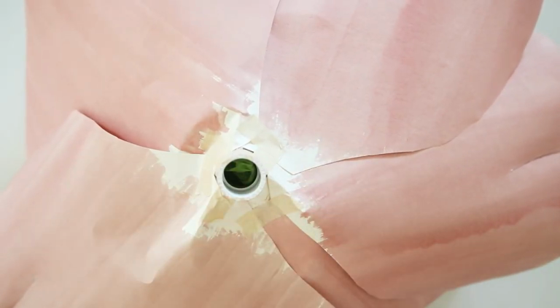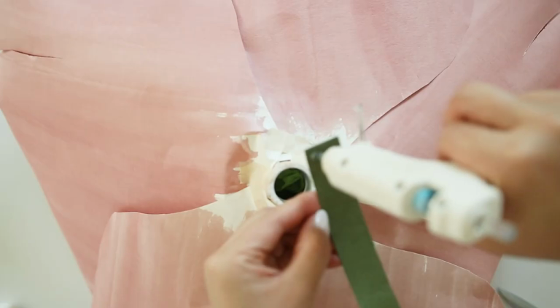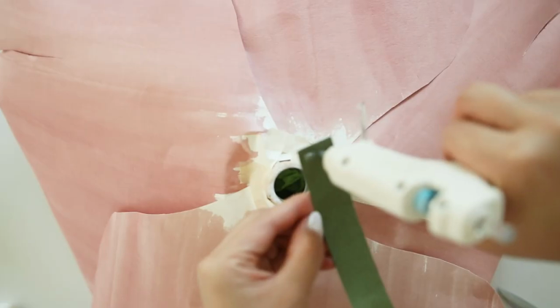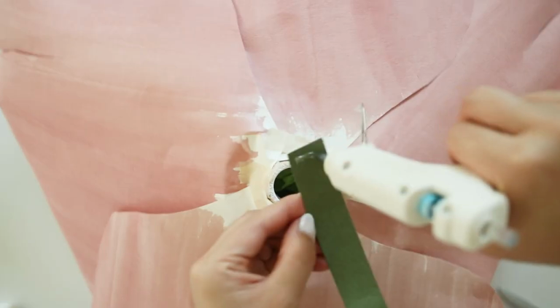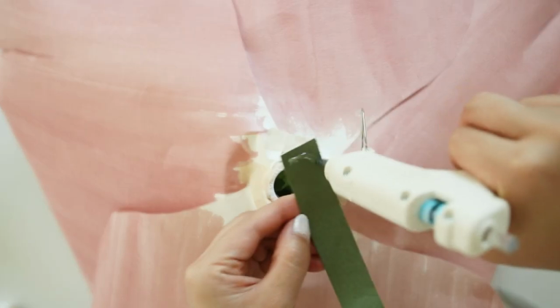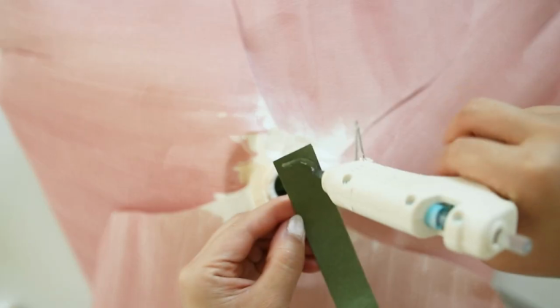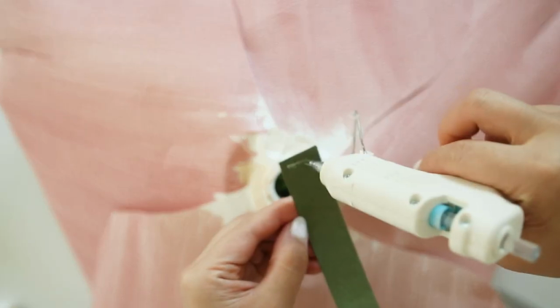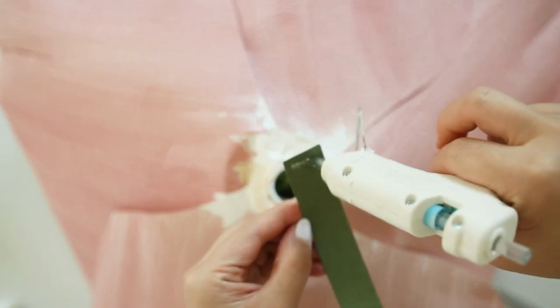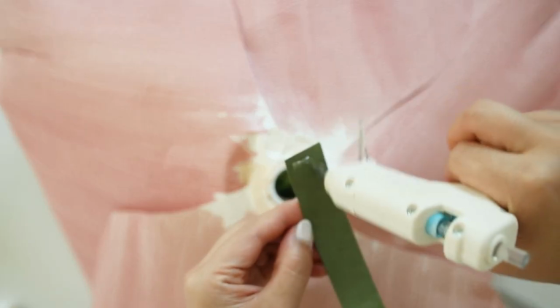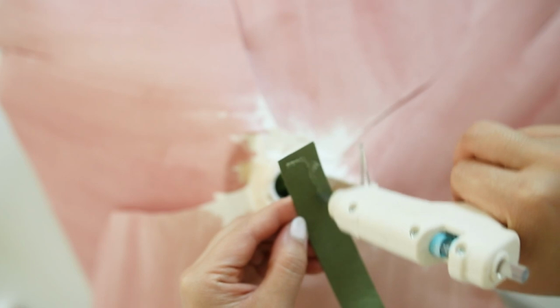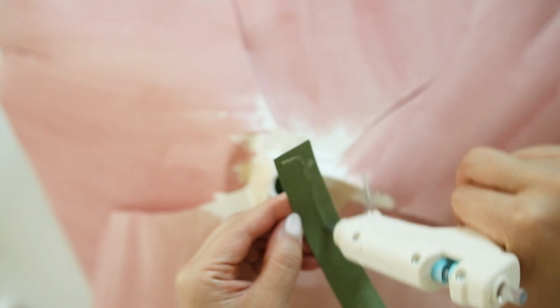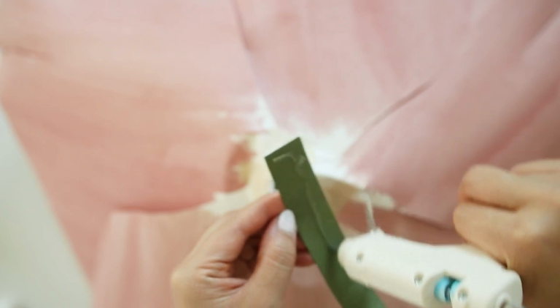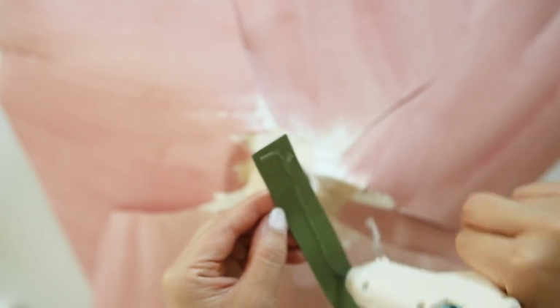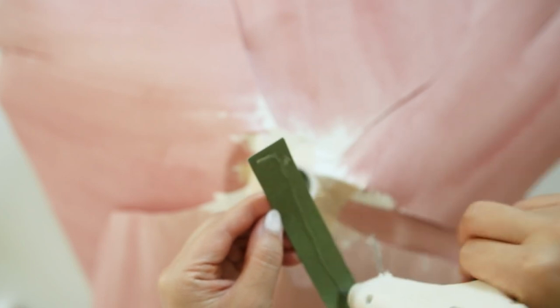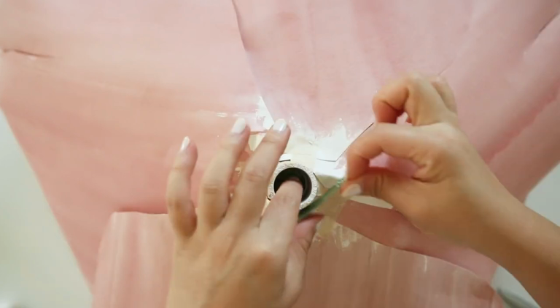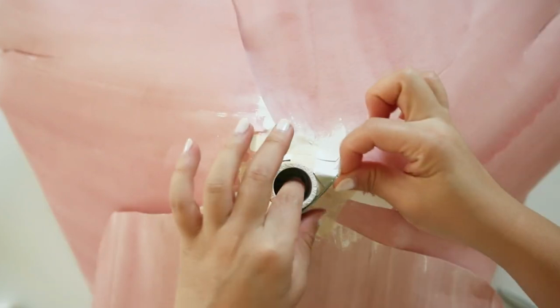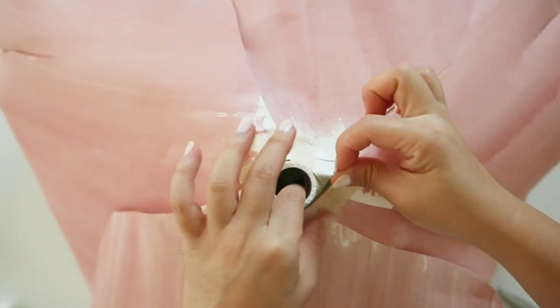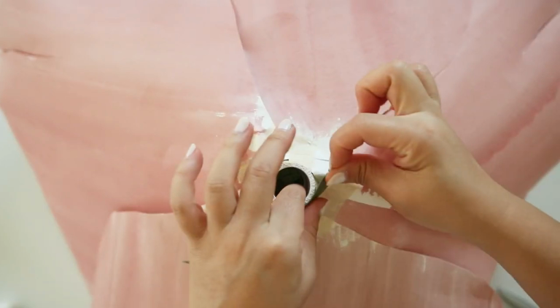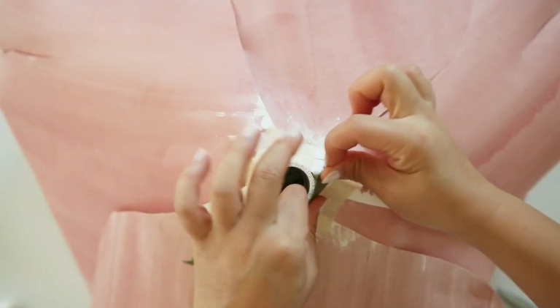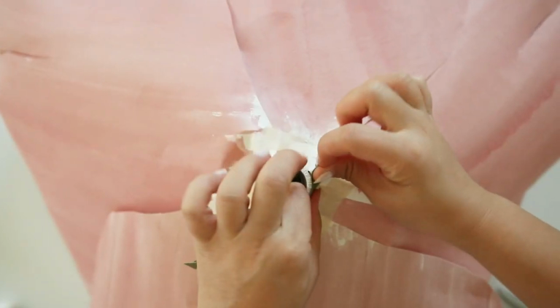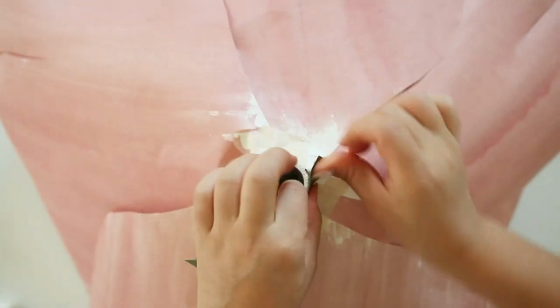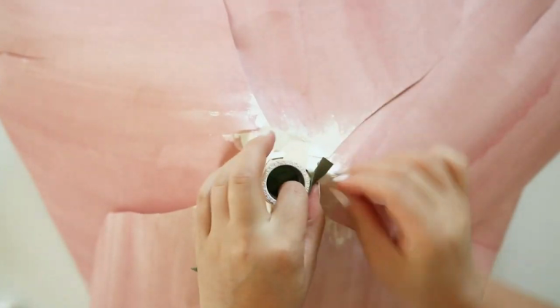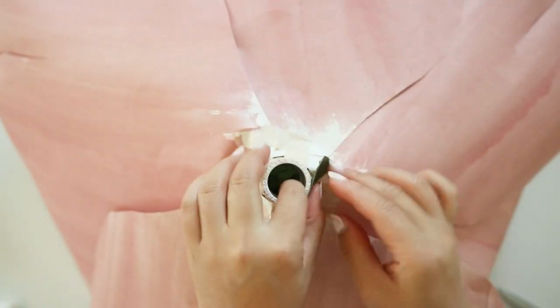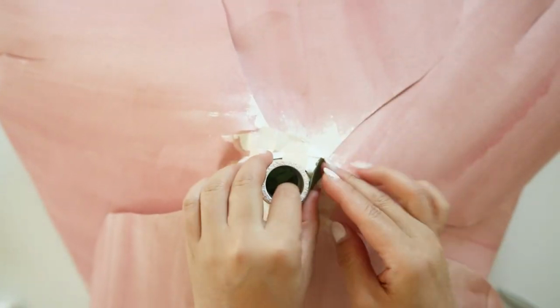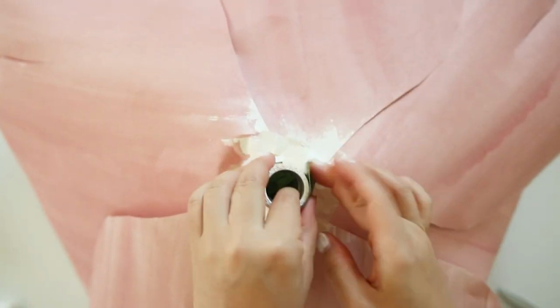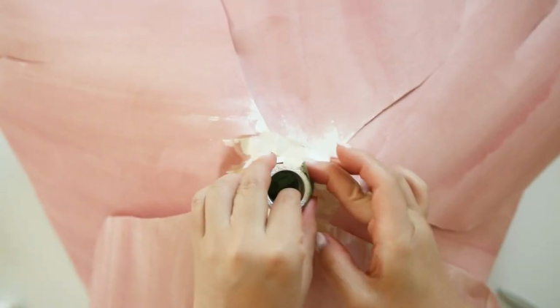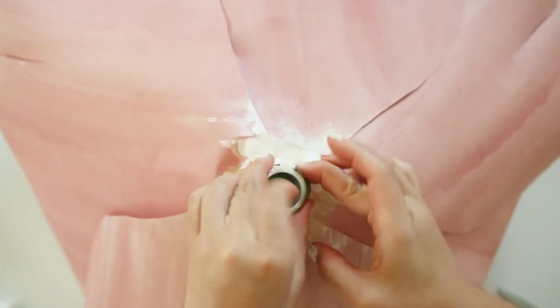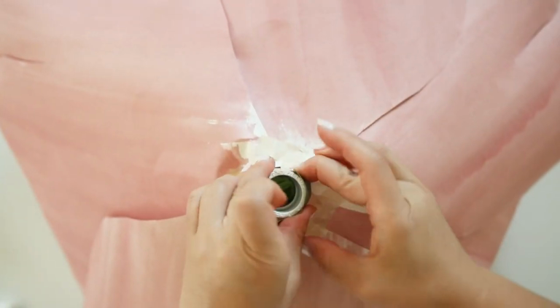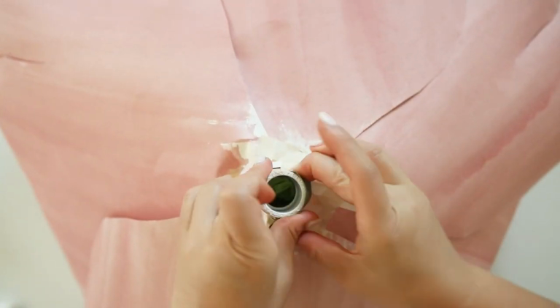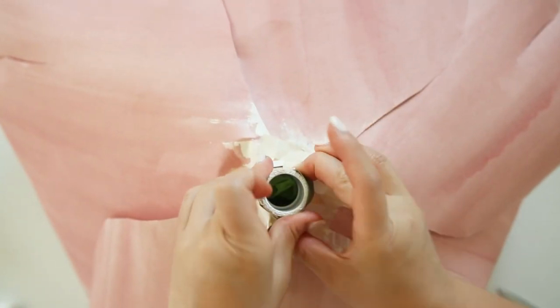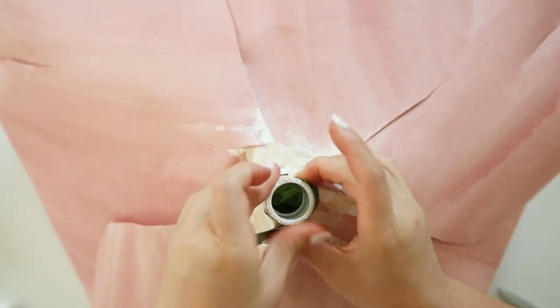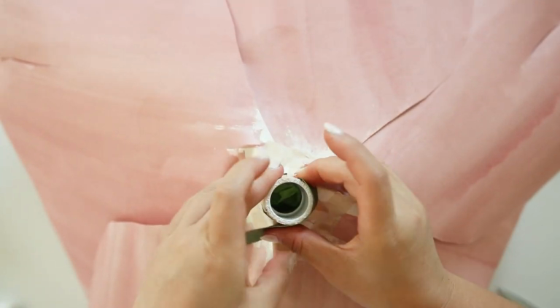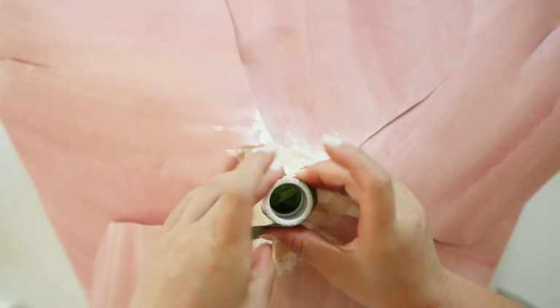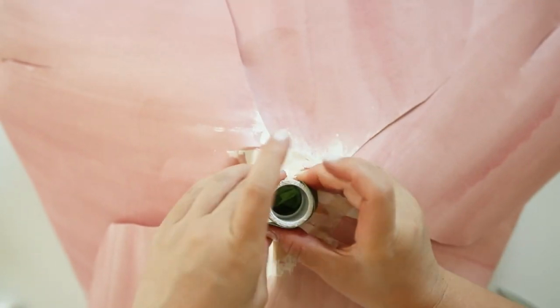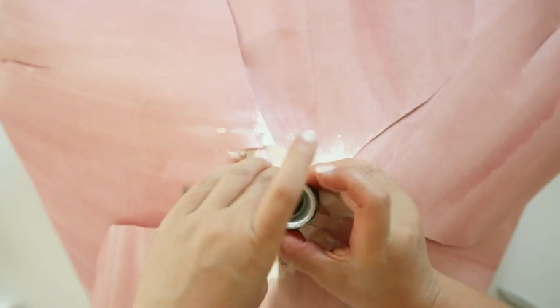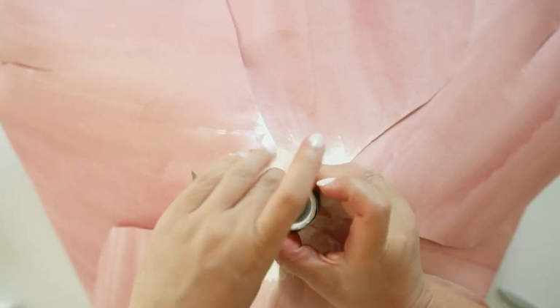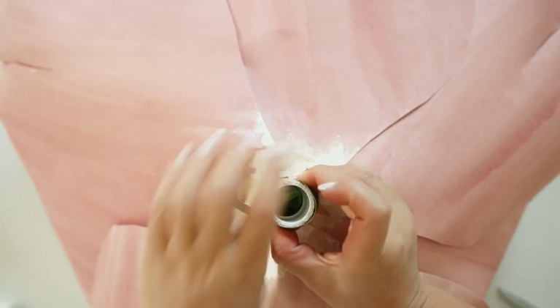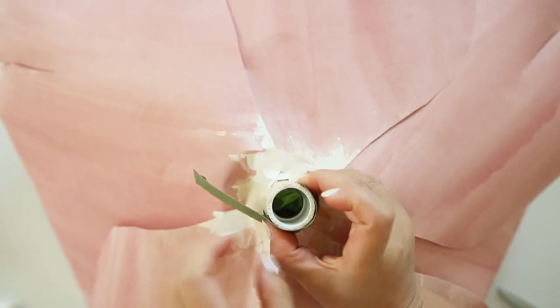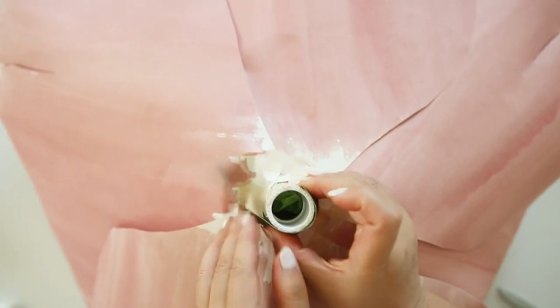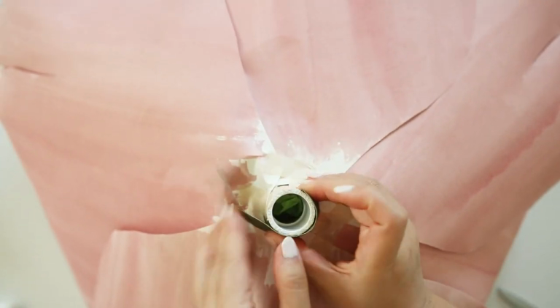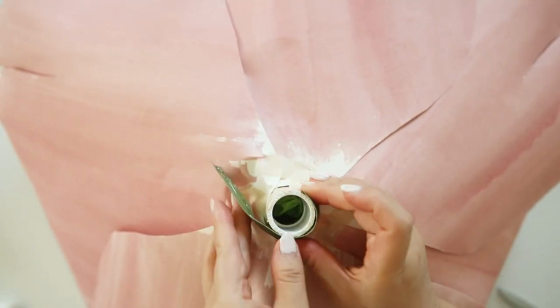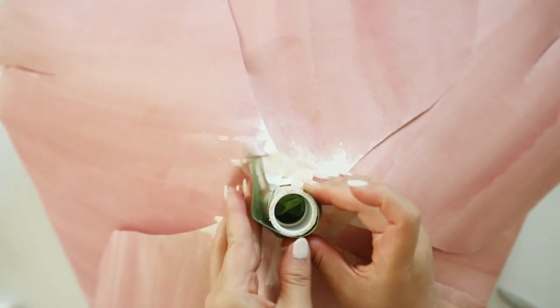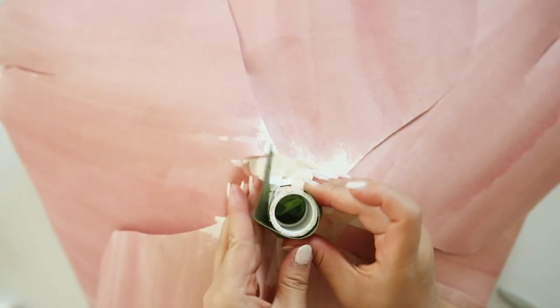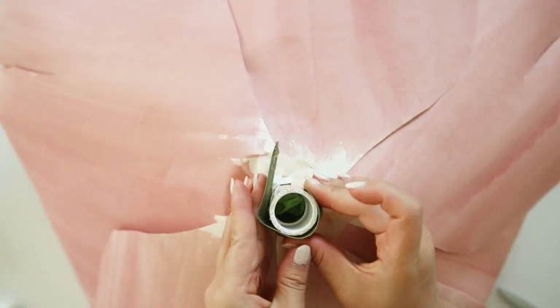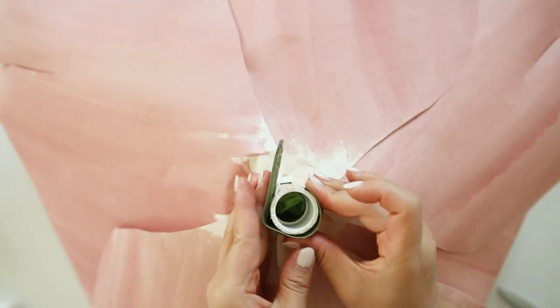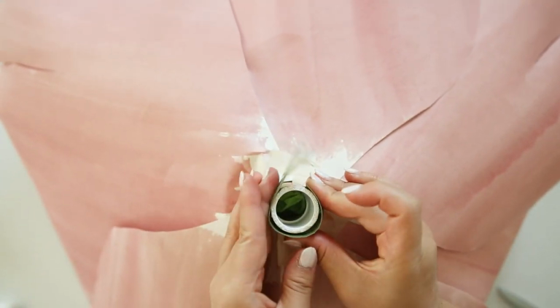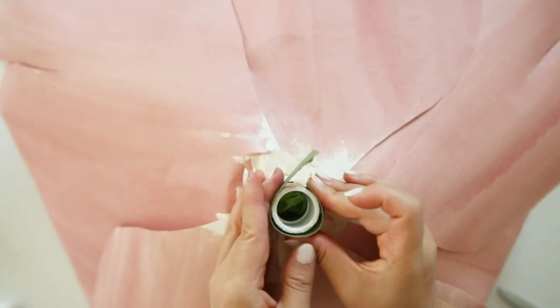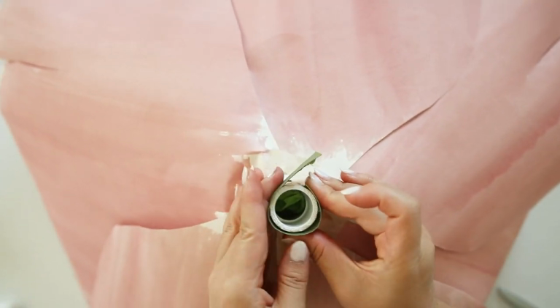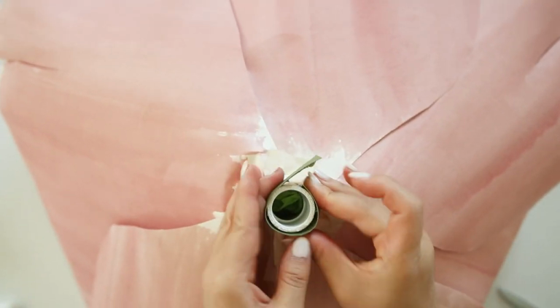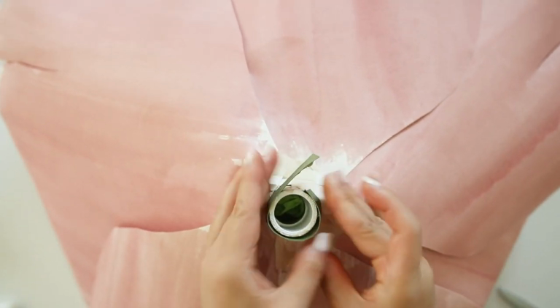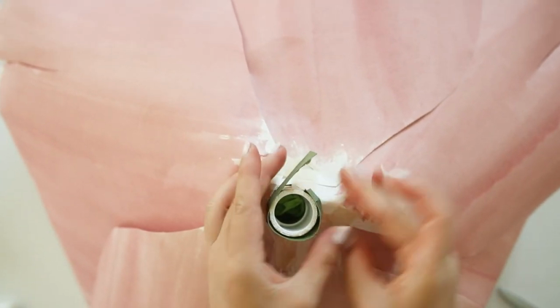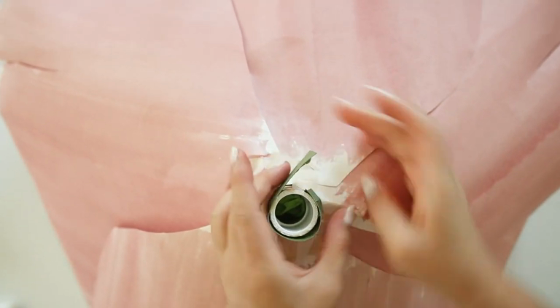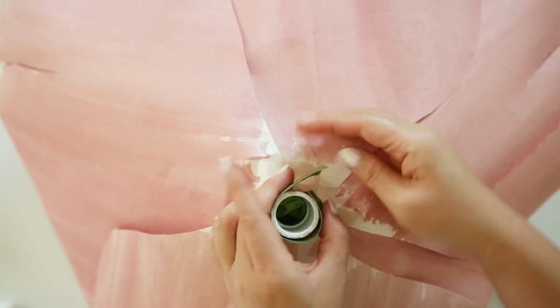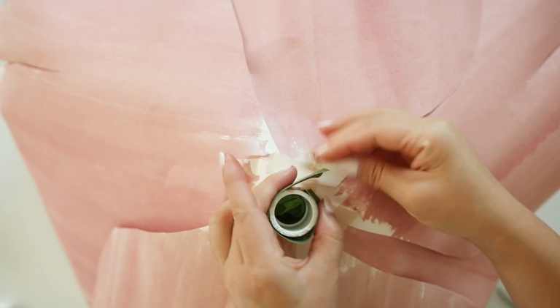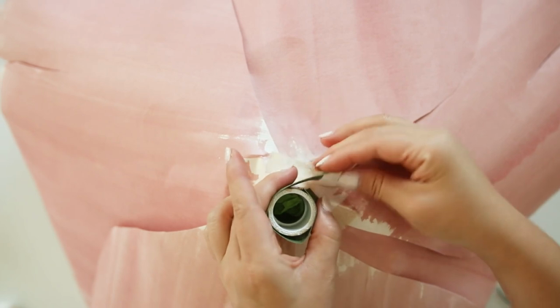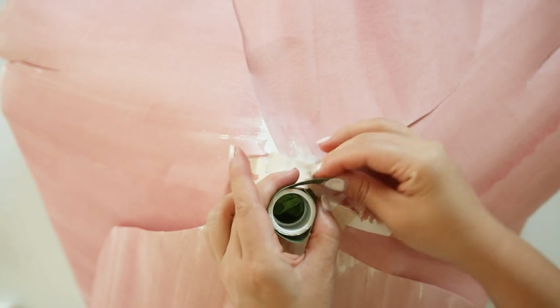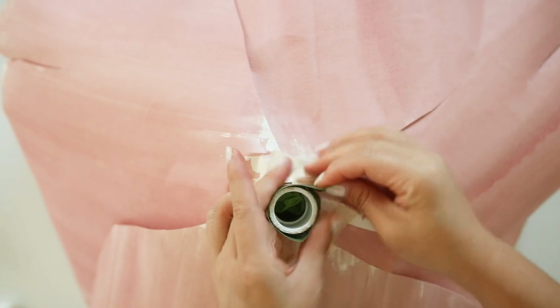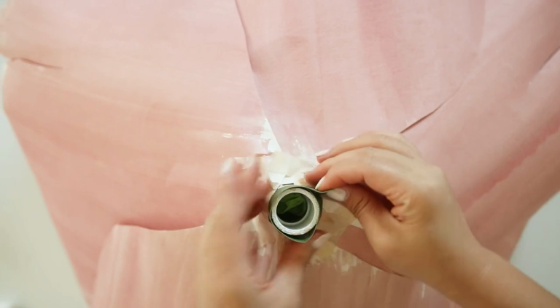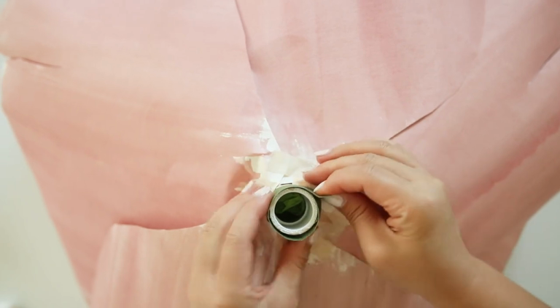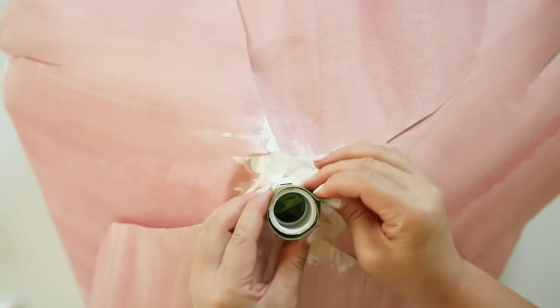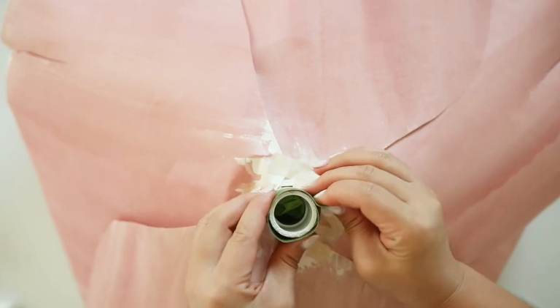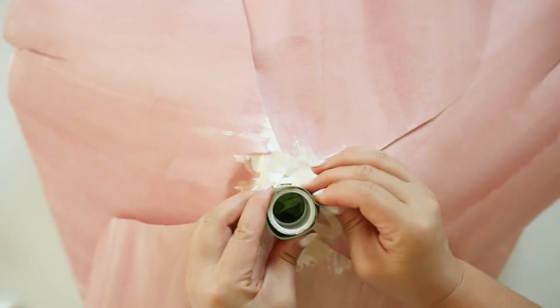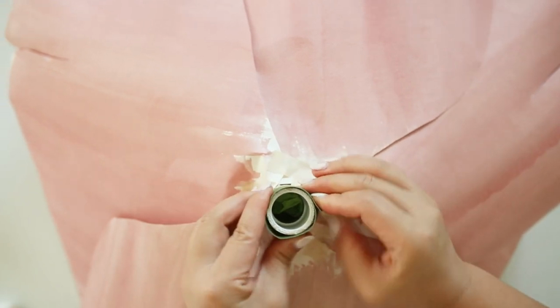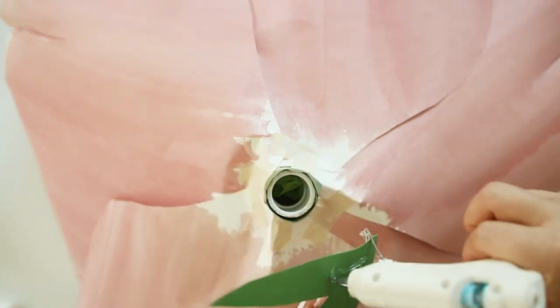Then cover the rest of the coupler with a strip of green paper and I'll be adding green leaves on top of that to cover up the rest of the tape and coupler.